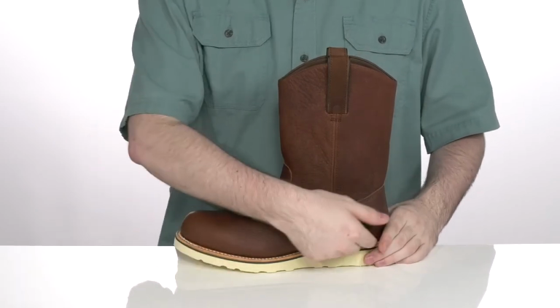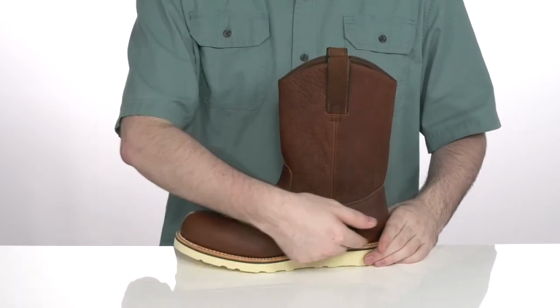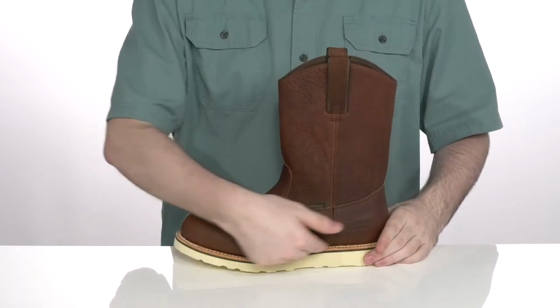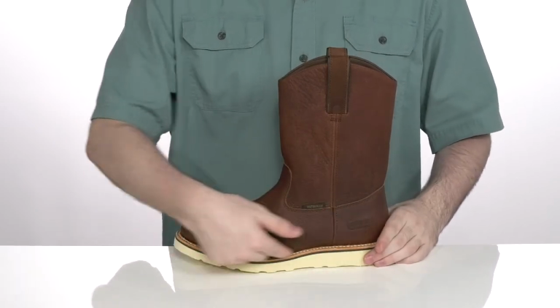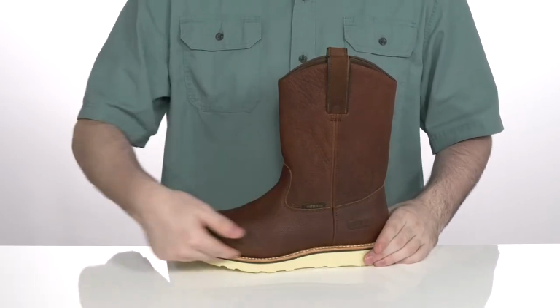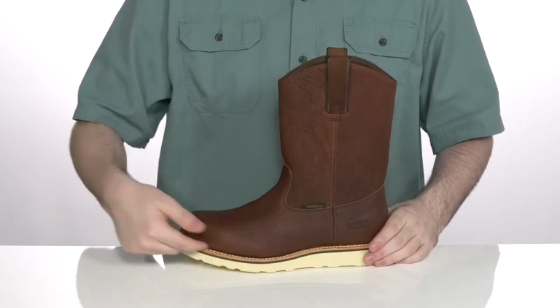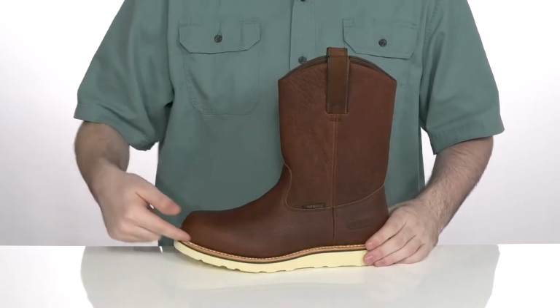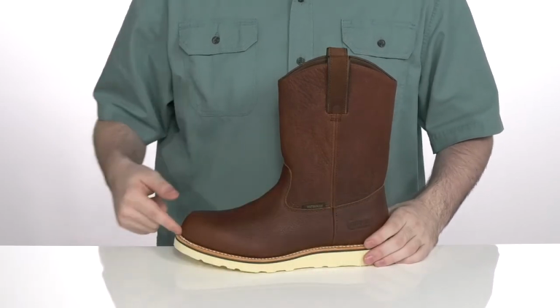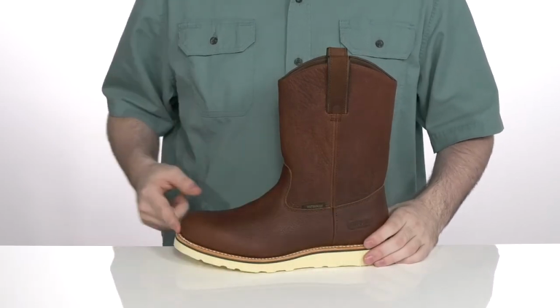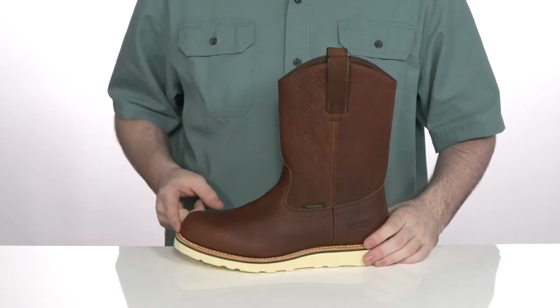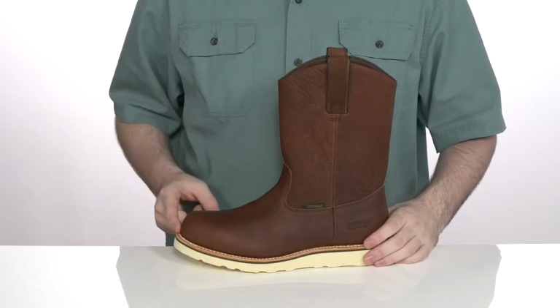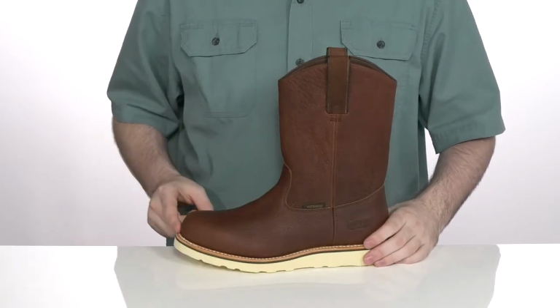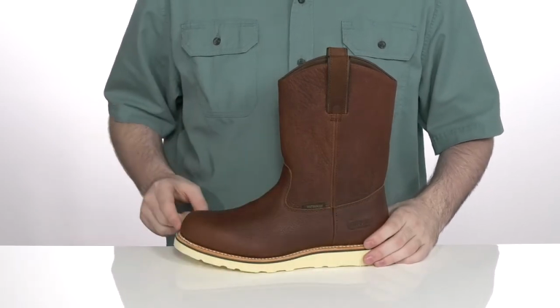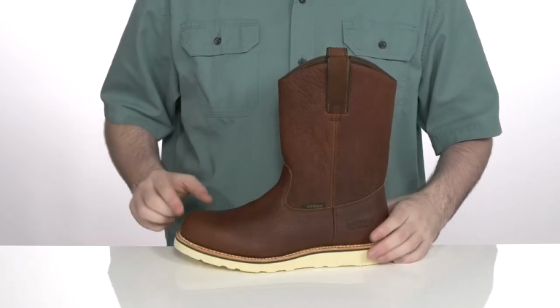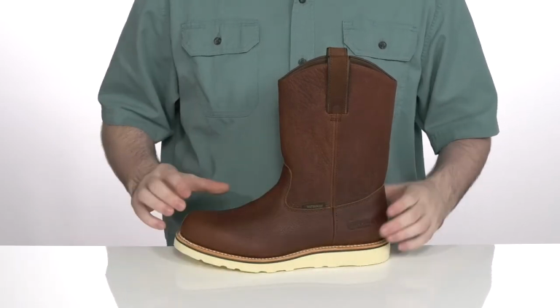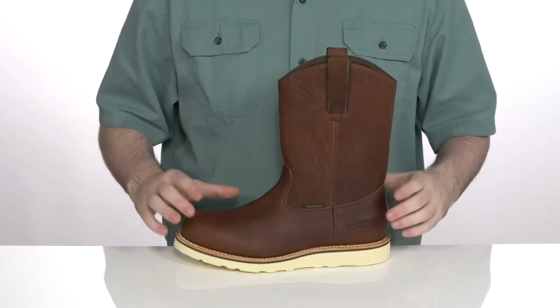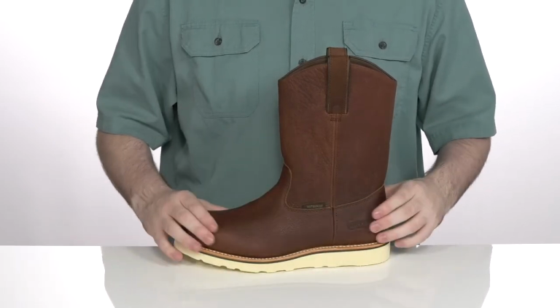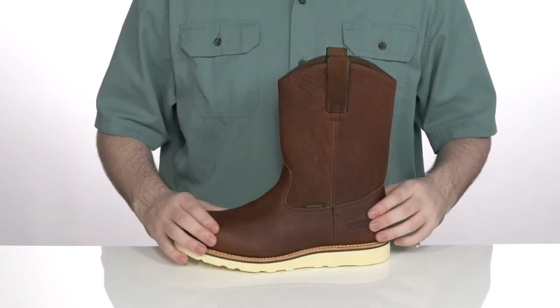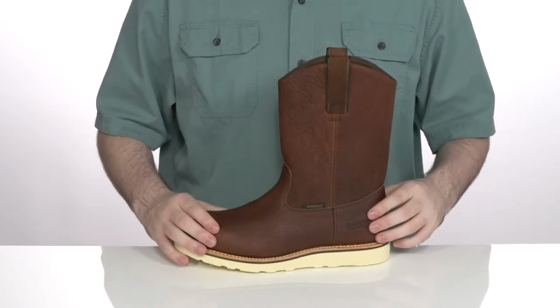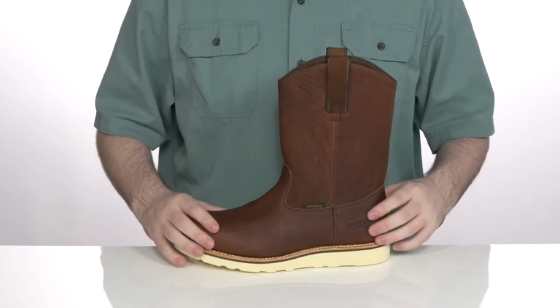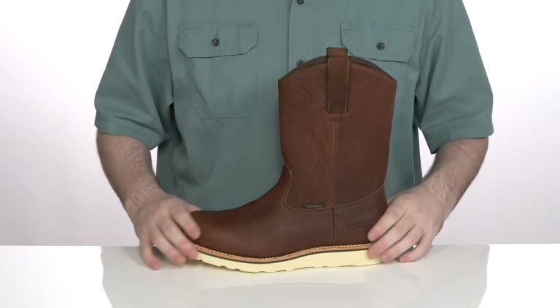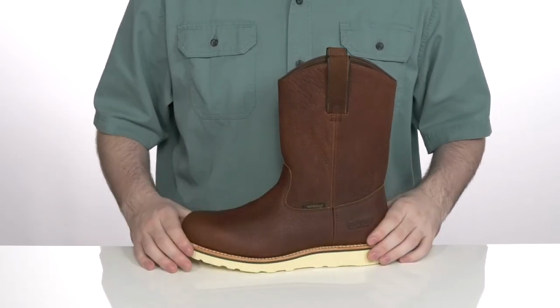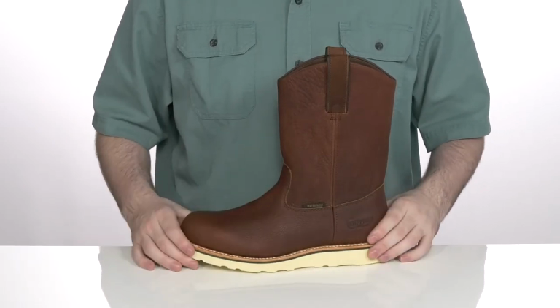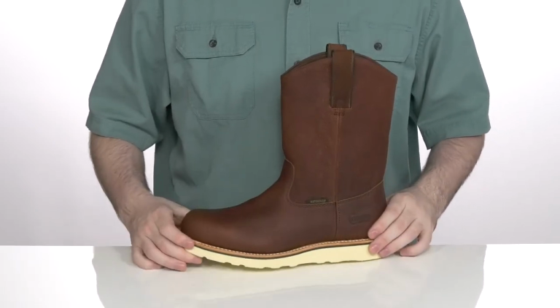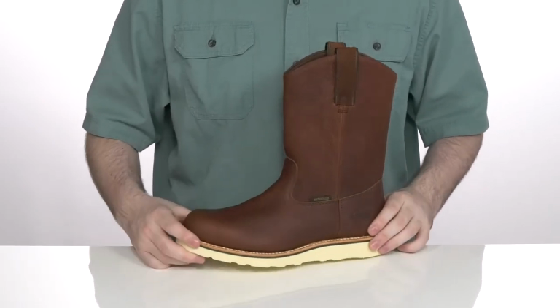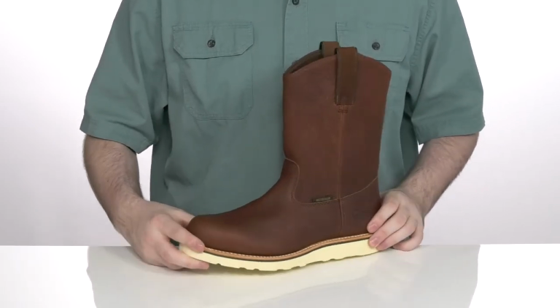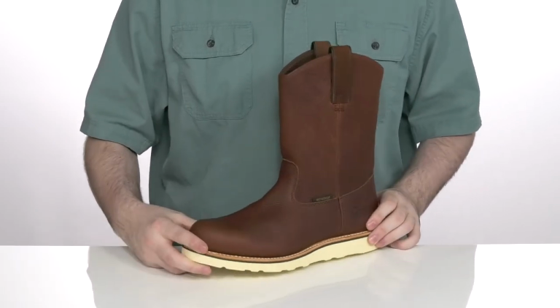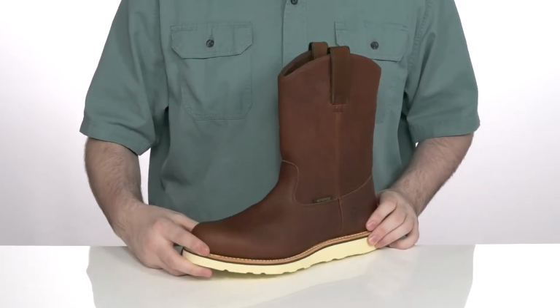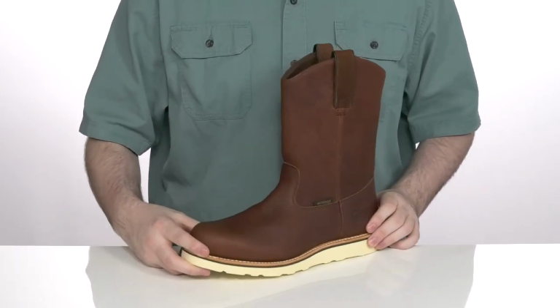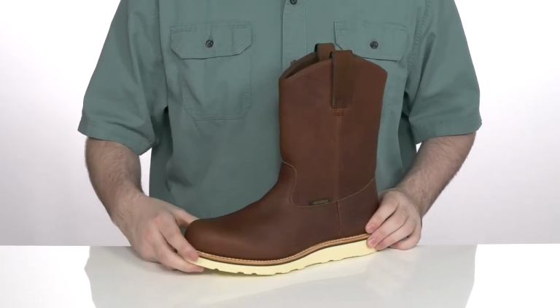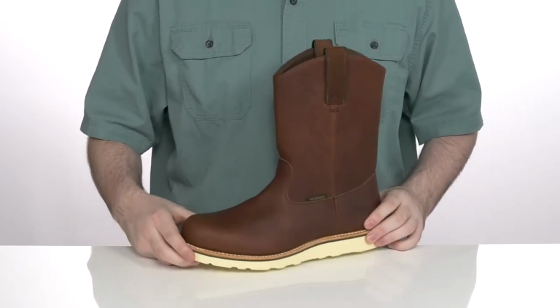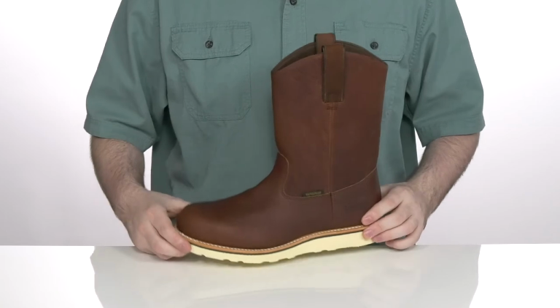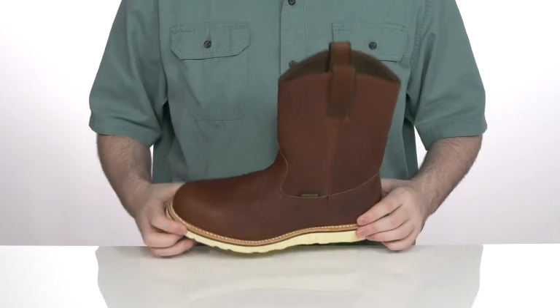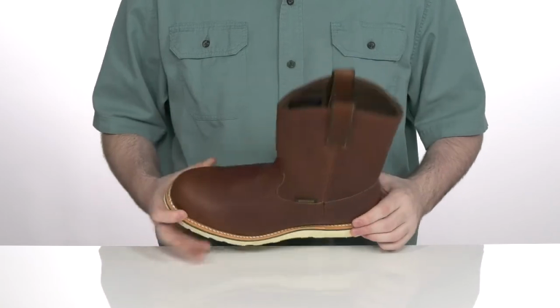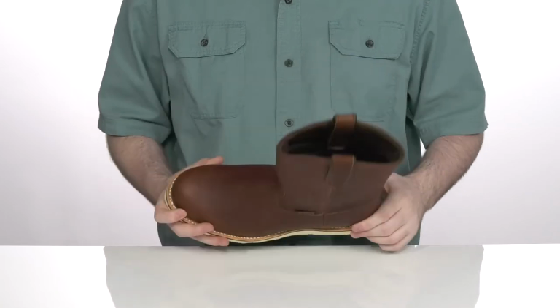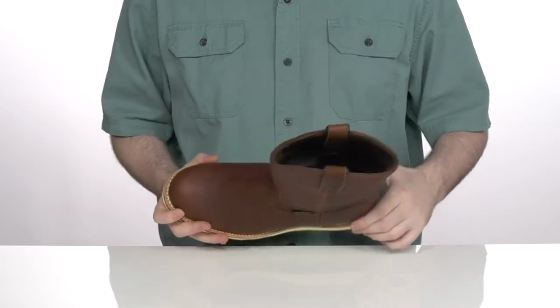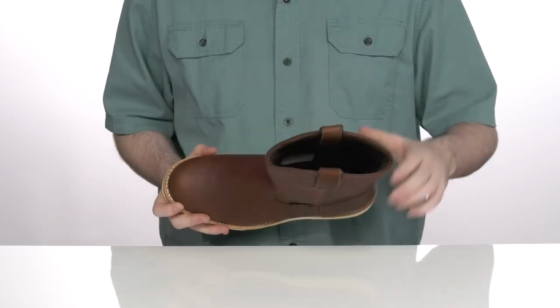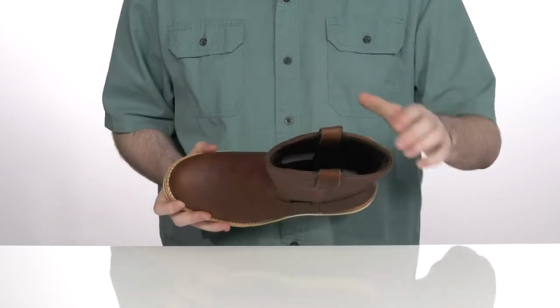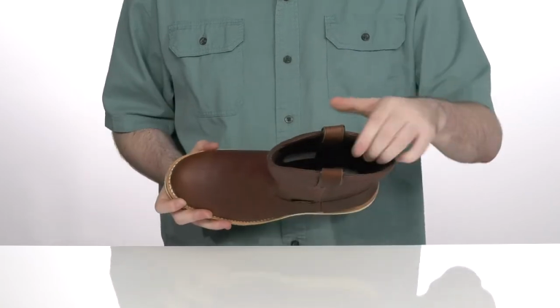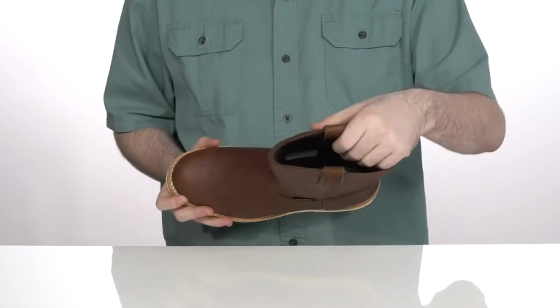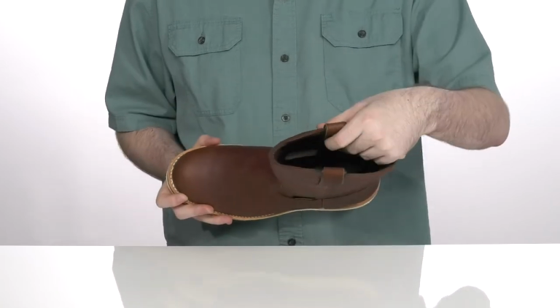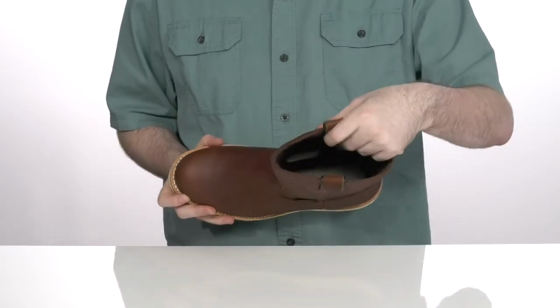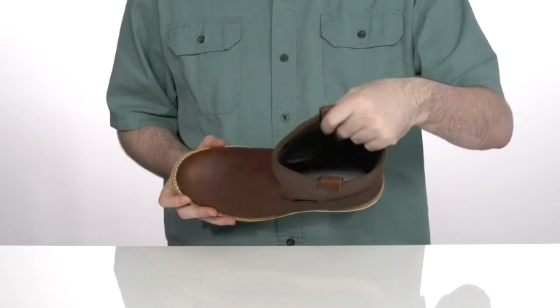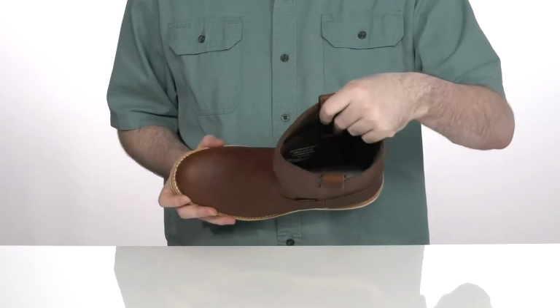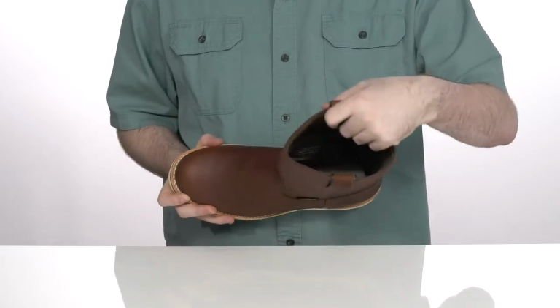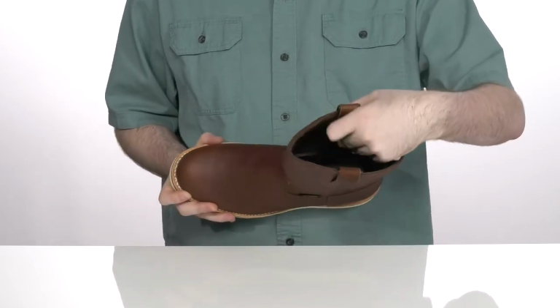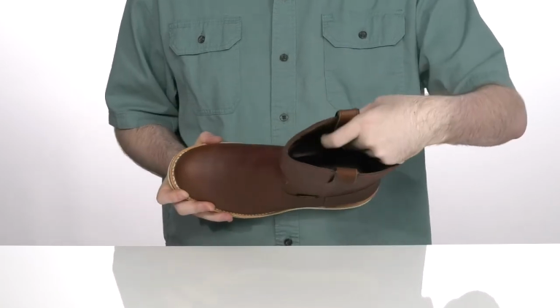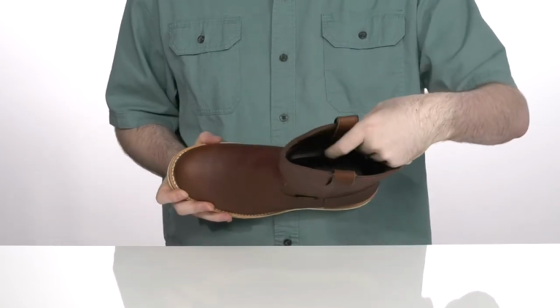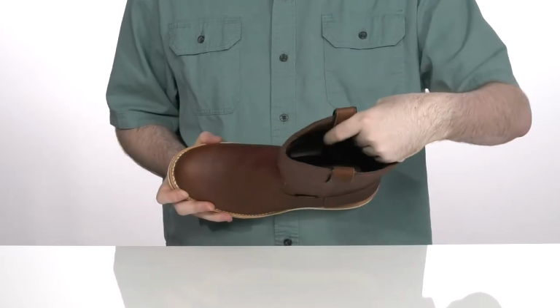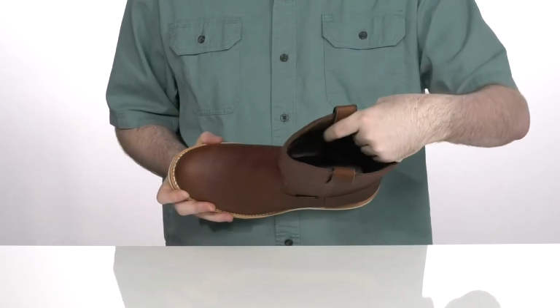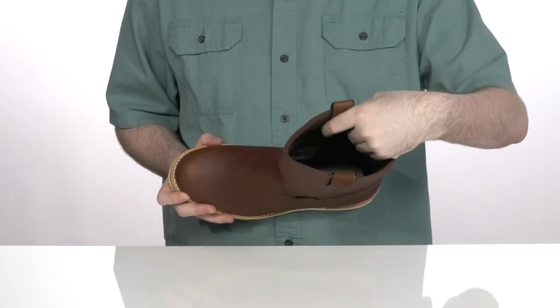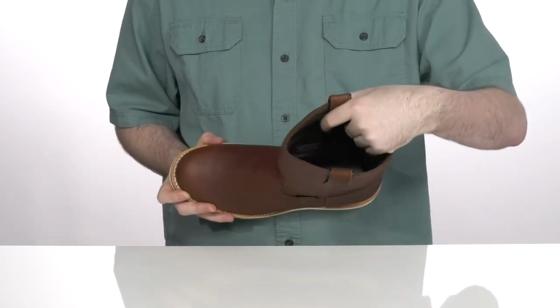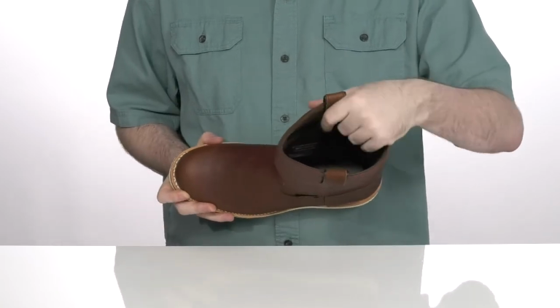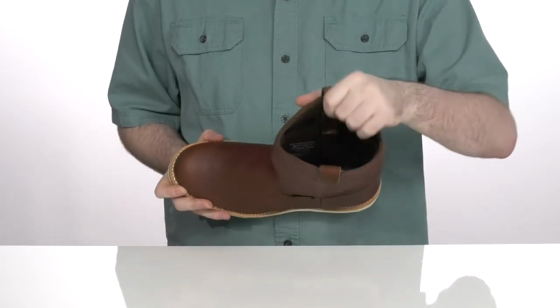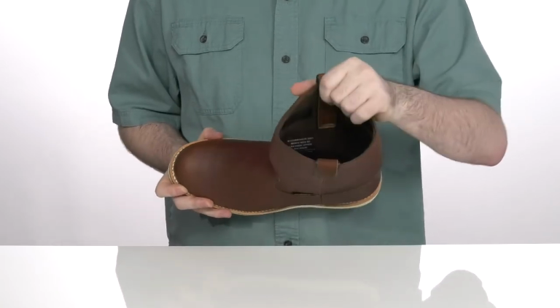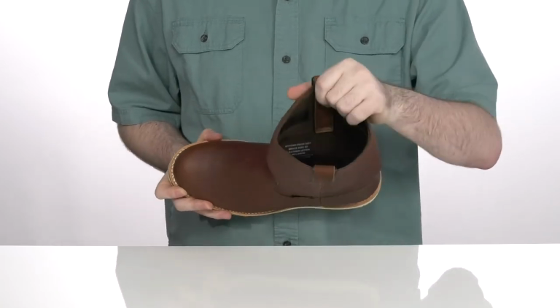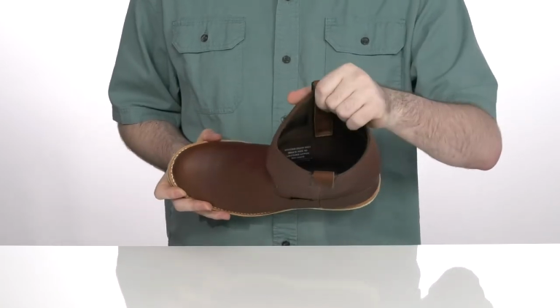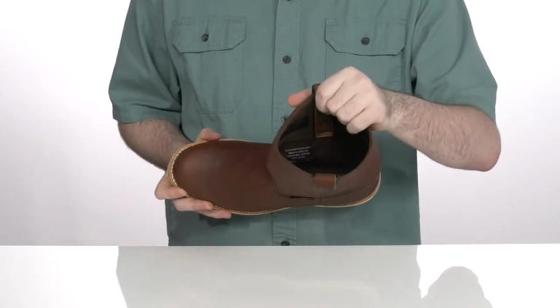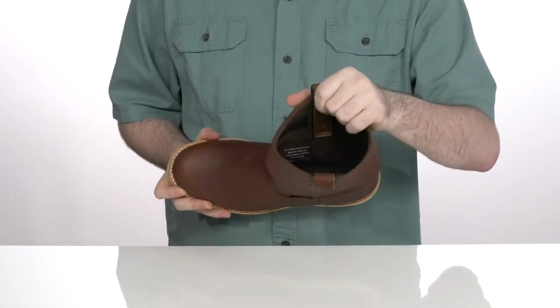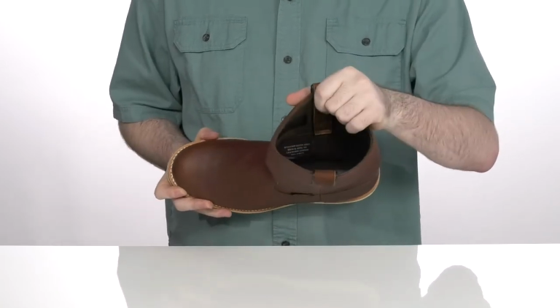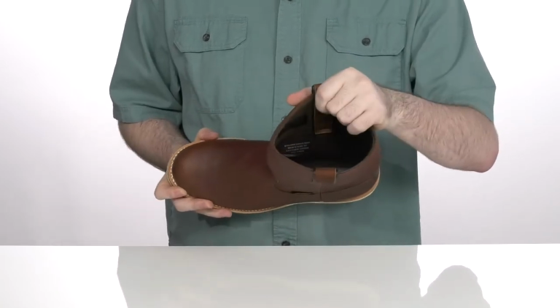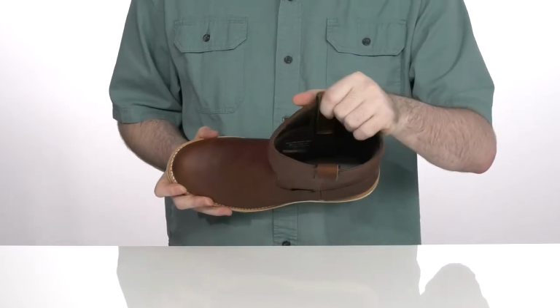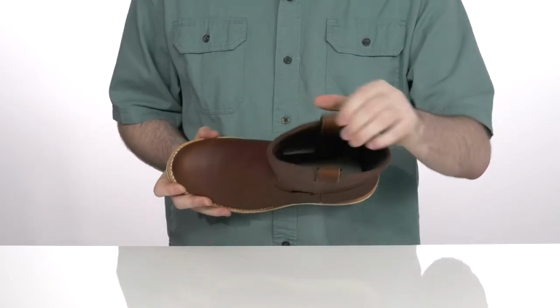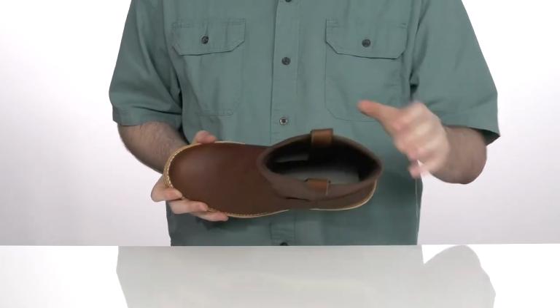It's well stitched across the middle to add an extra long lifespan to the silhouette, while the inside has some light padding there to keep it nice and breathable.